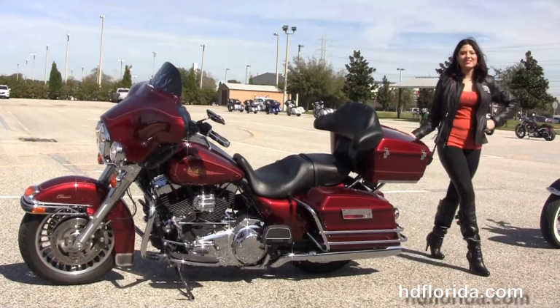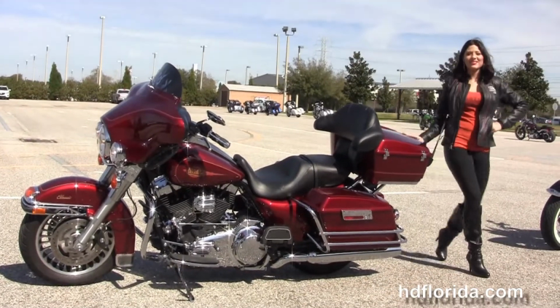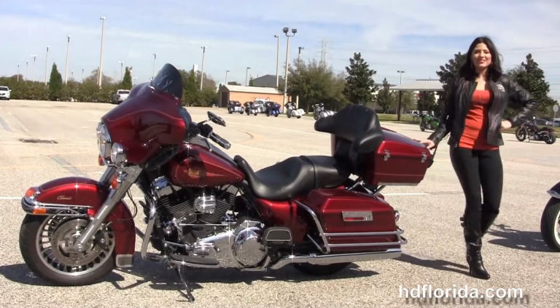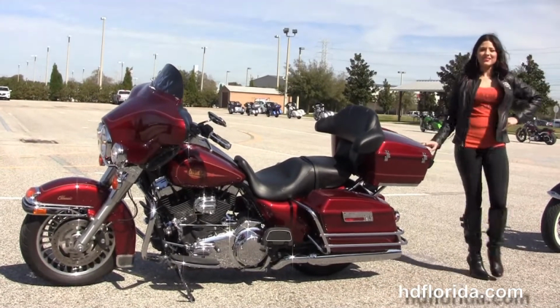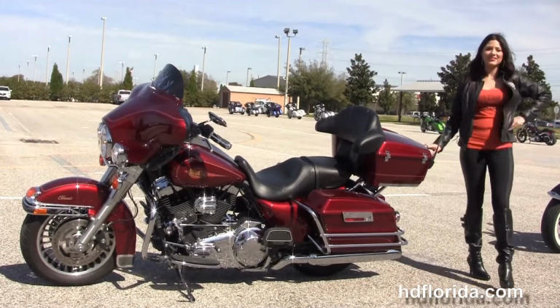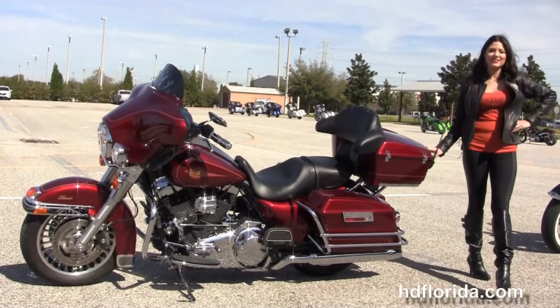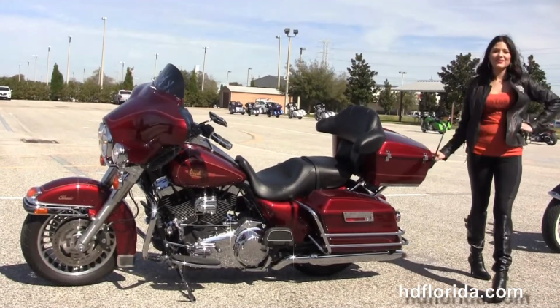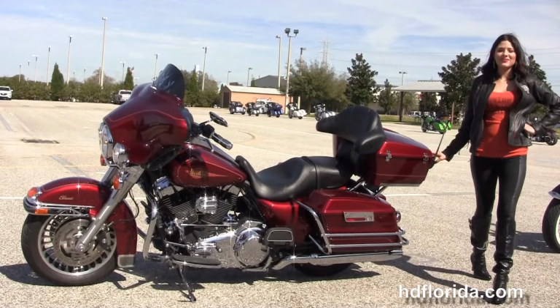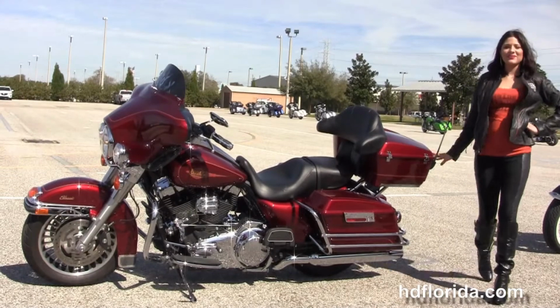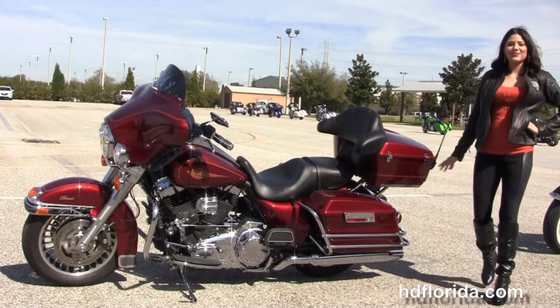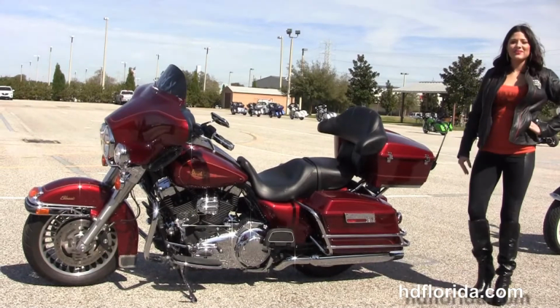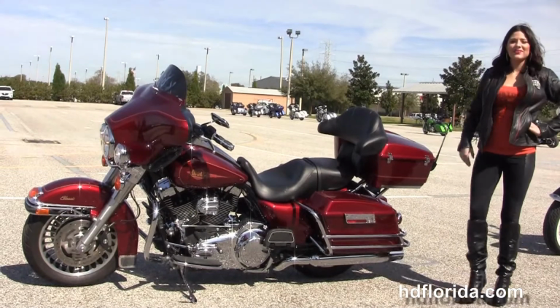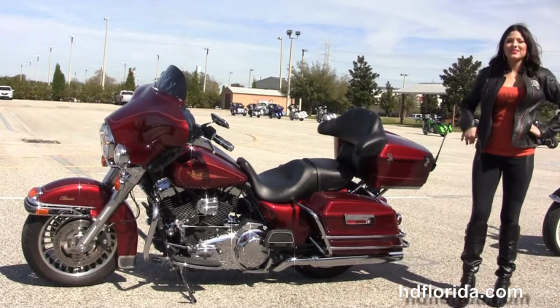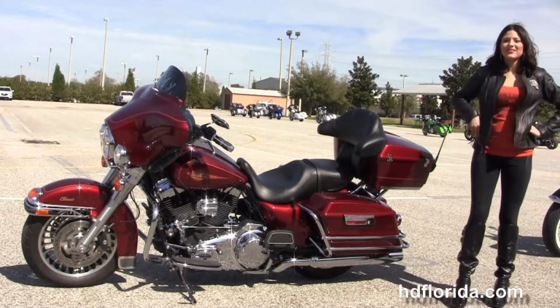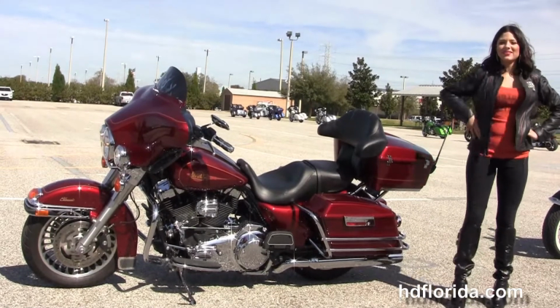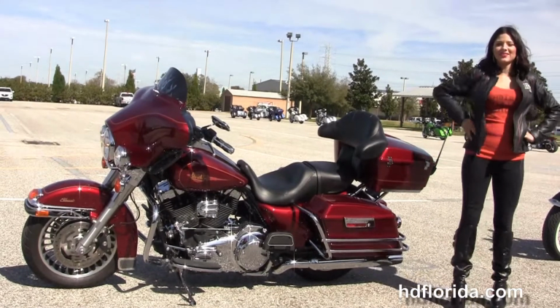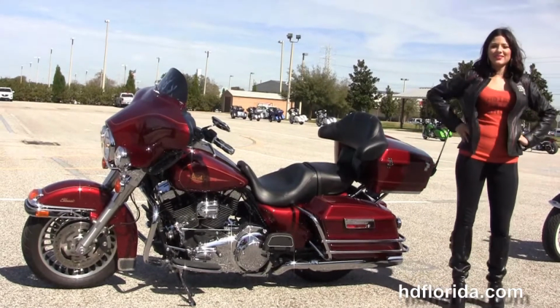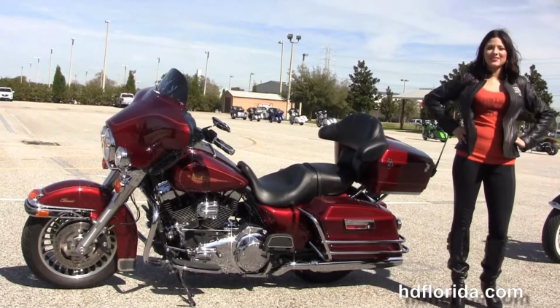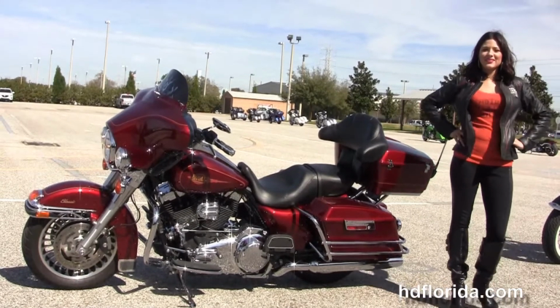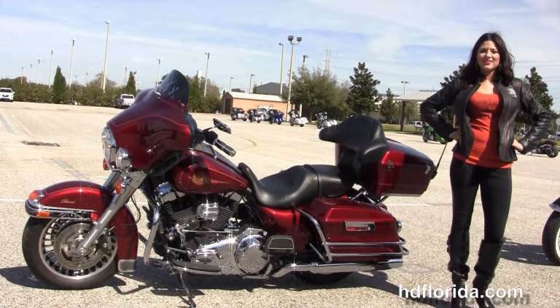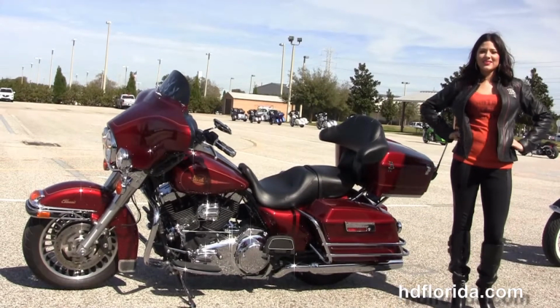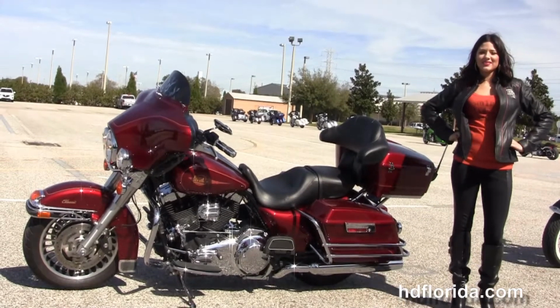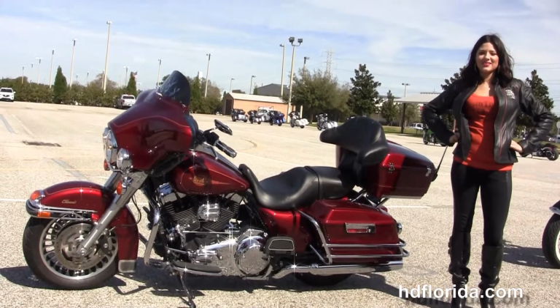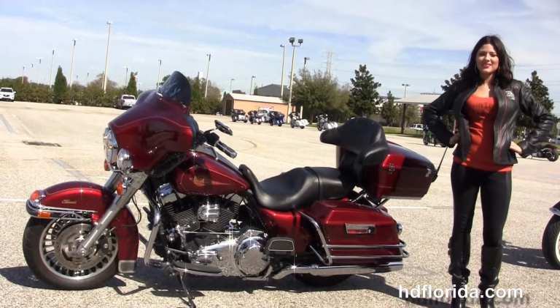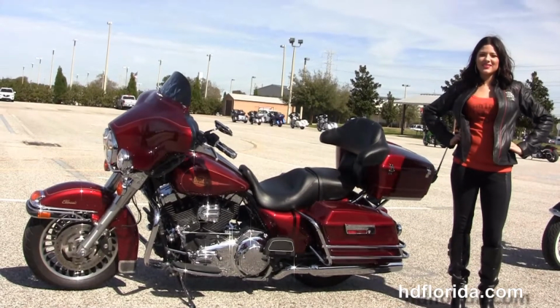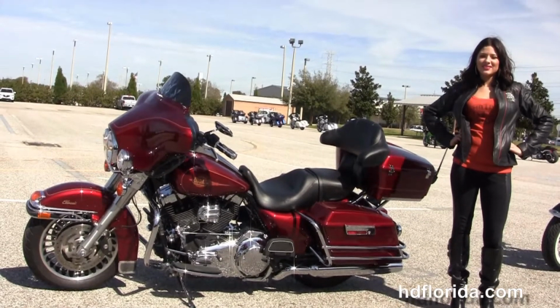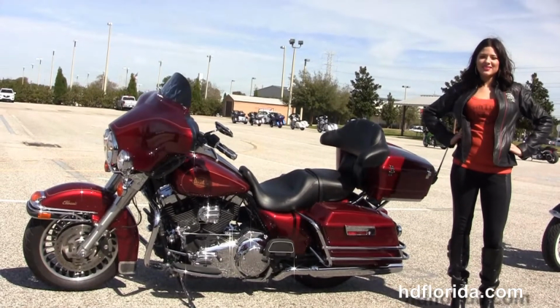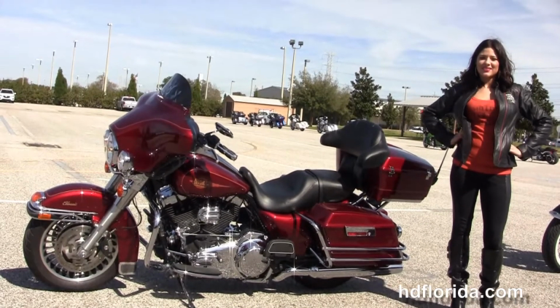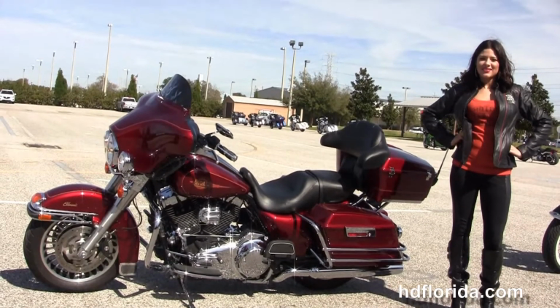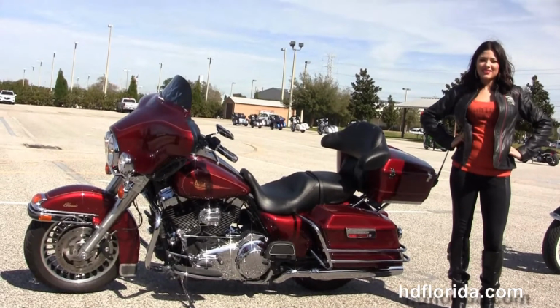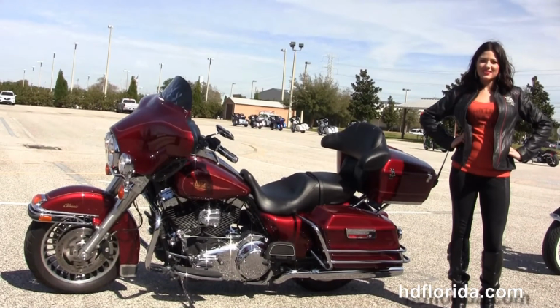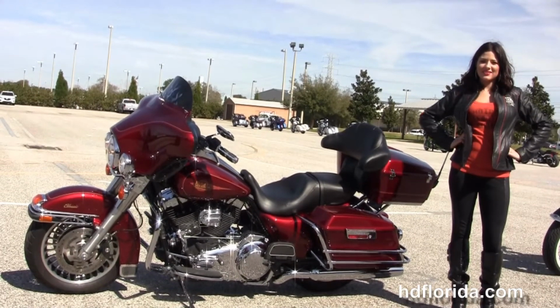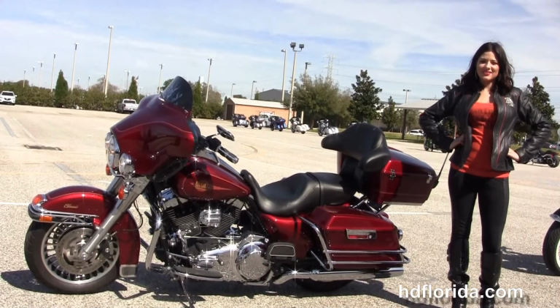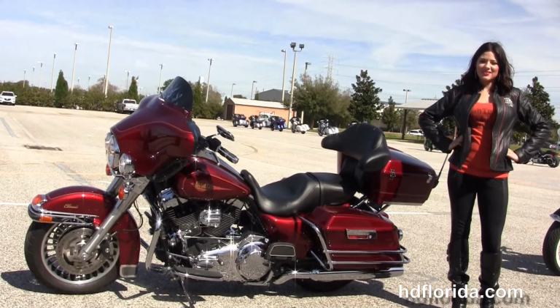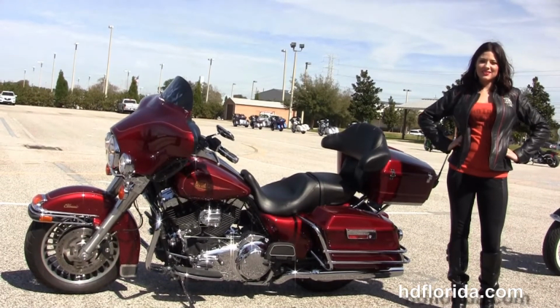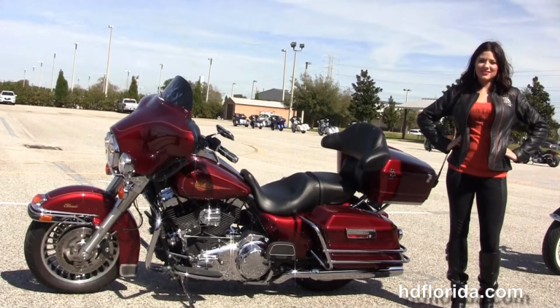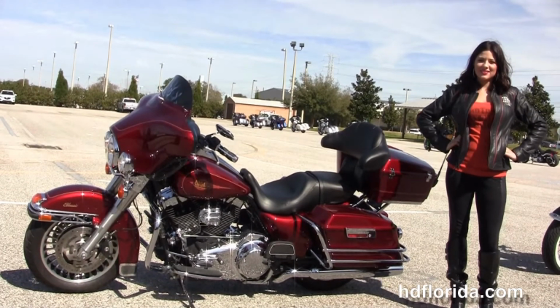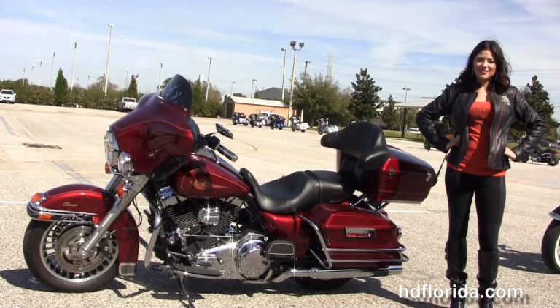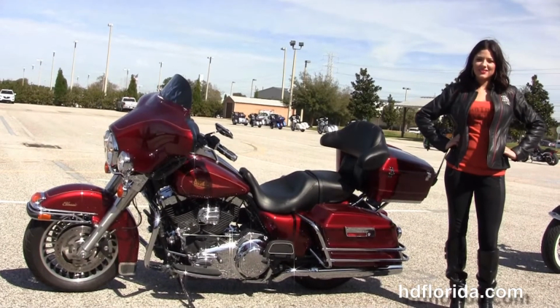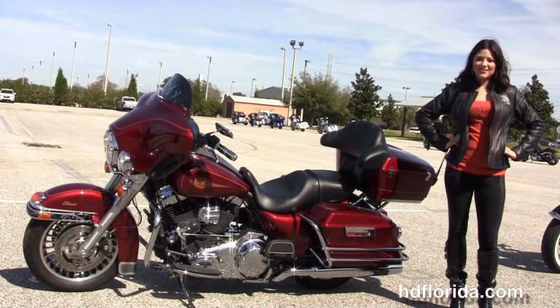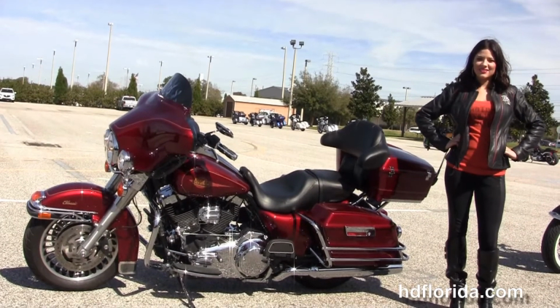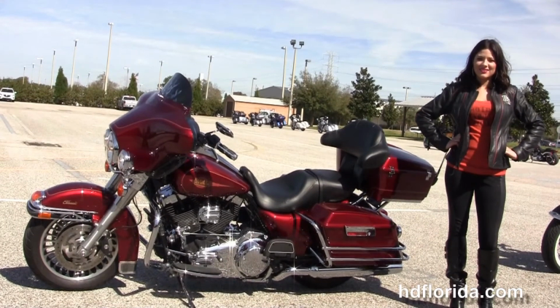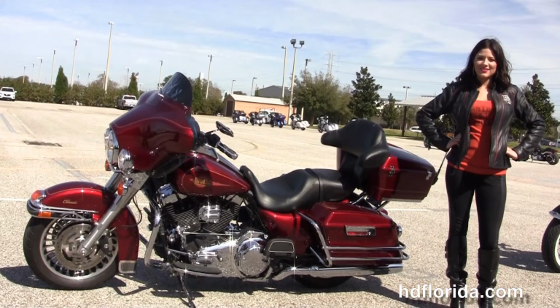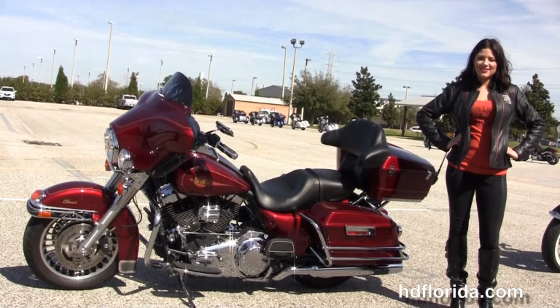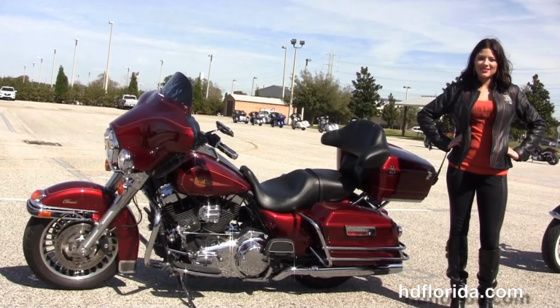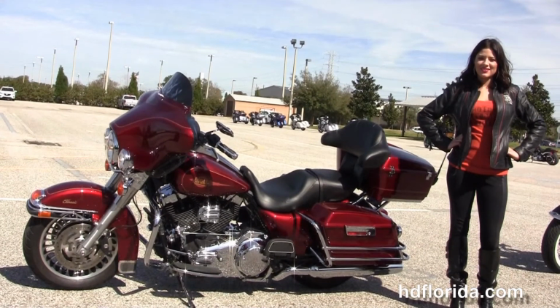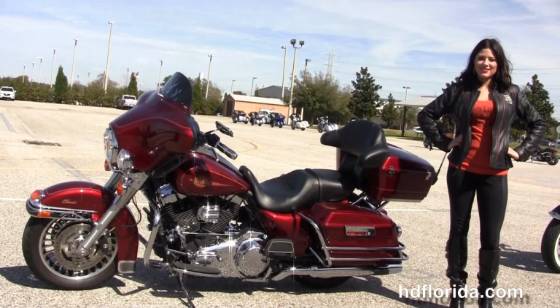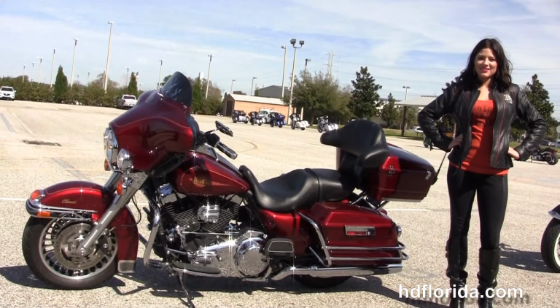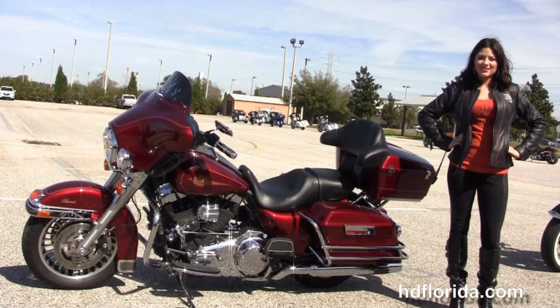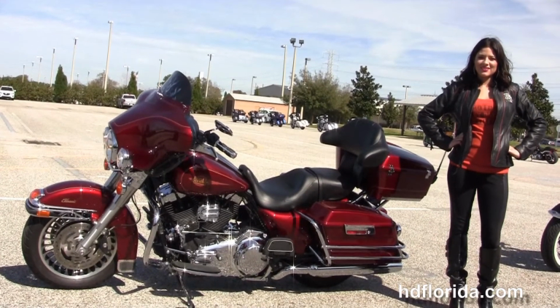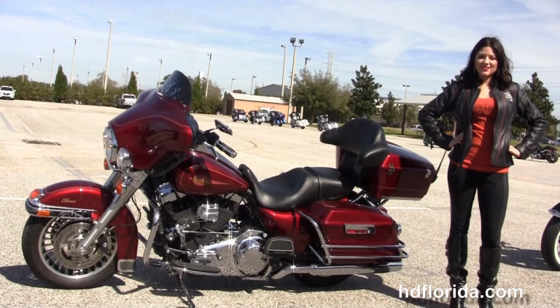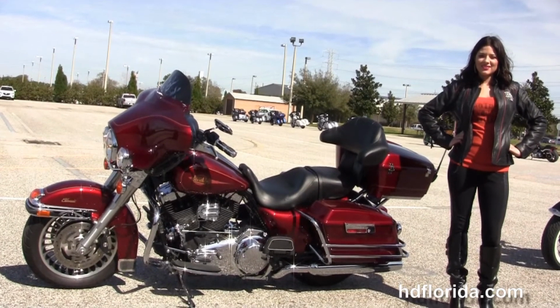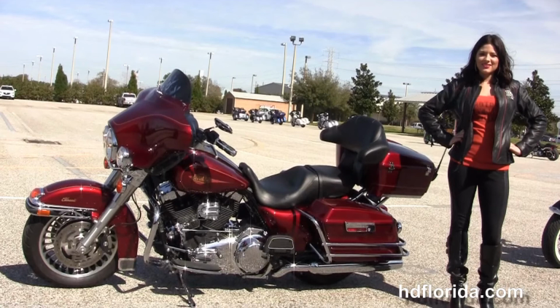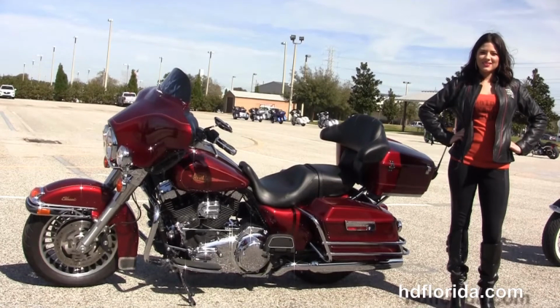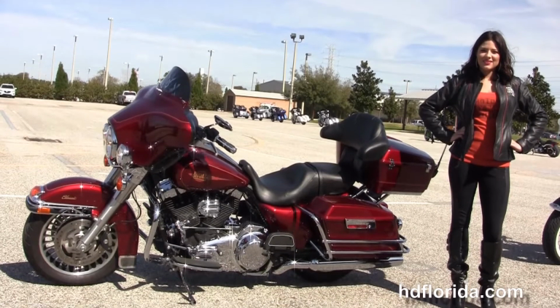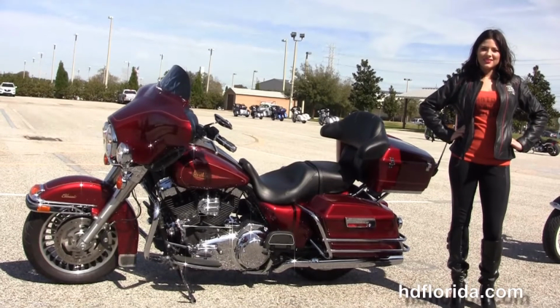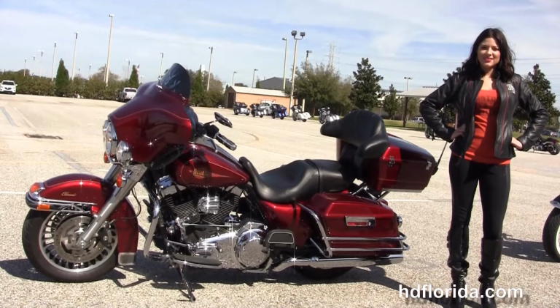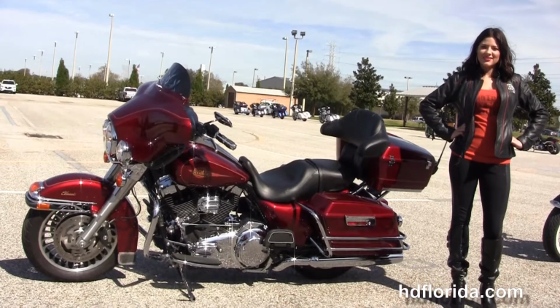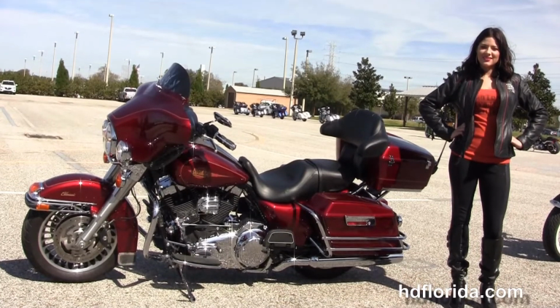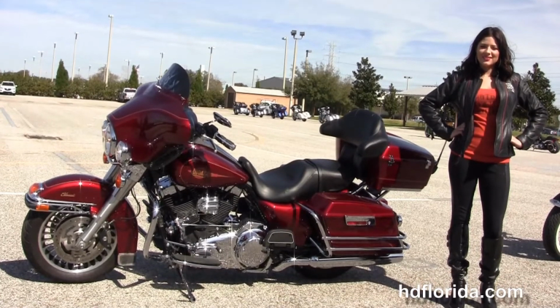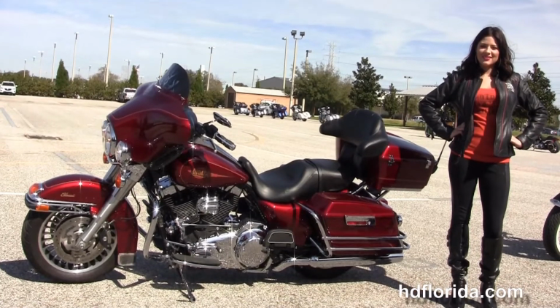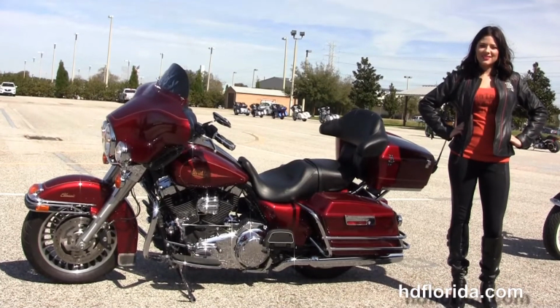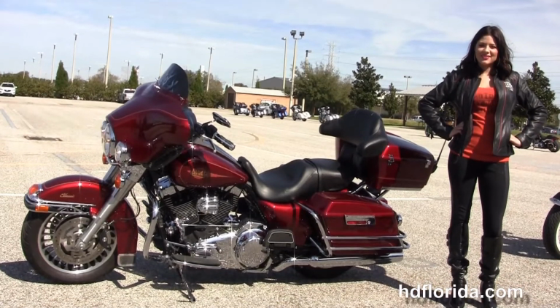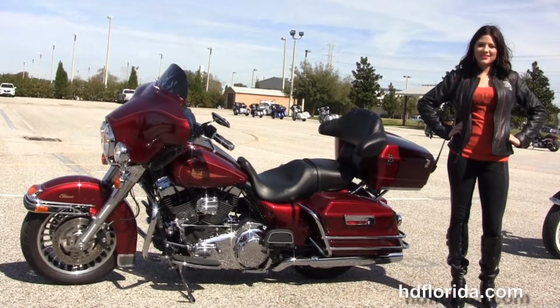We are rated number one in customer service, have over 1,200 new and previously owned motorcycles for you to choose from, and we ship used bikes anywhere in the world.